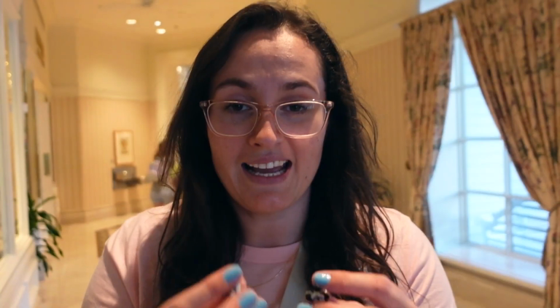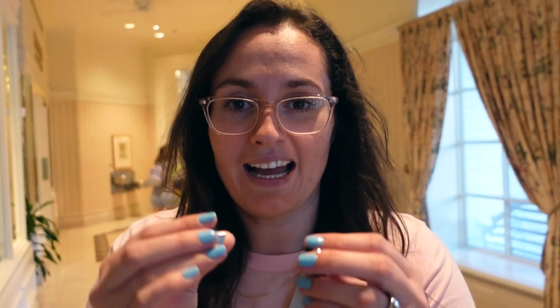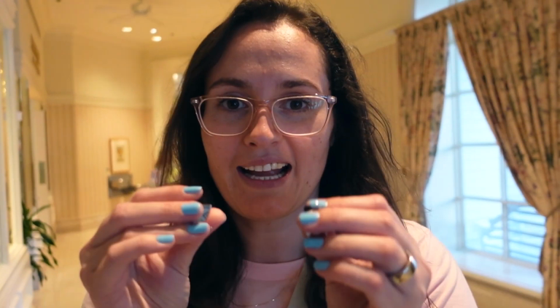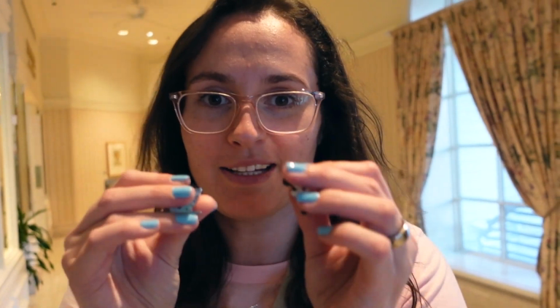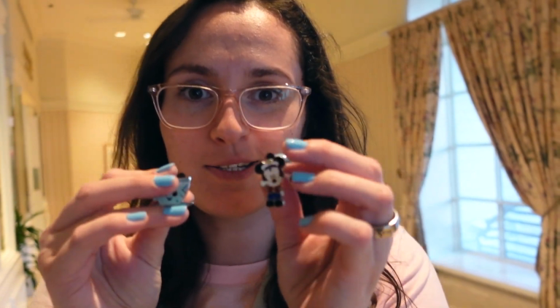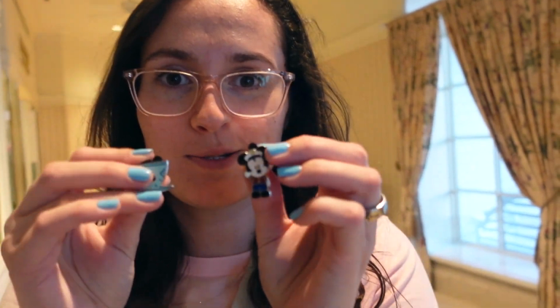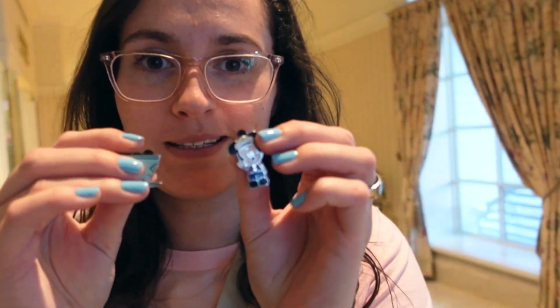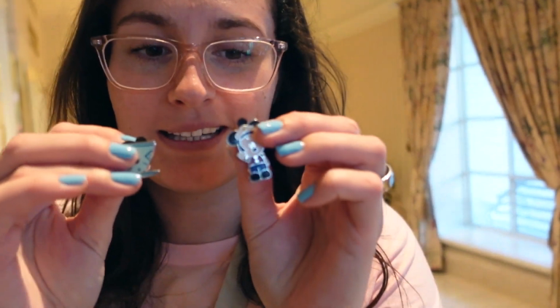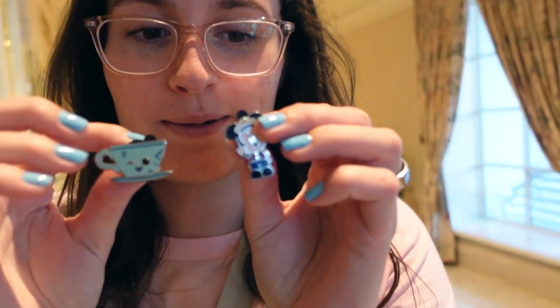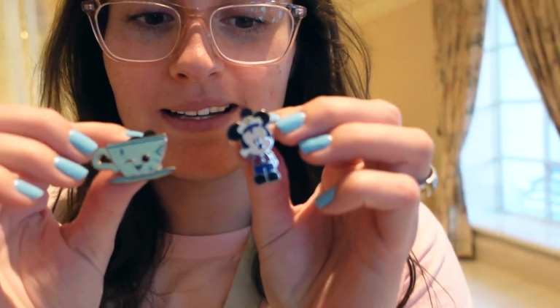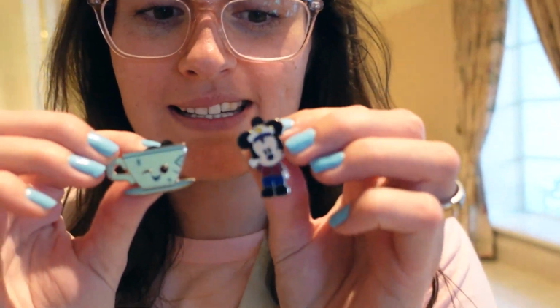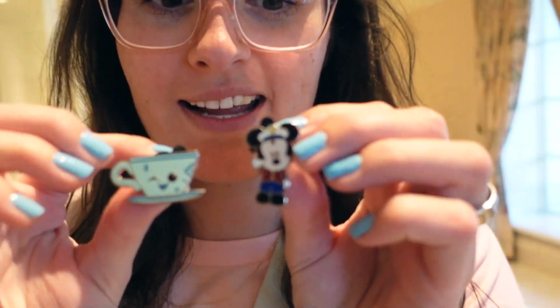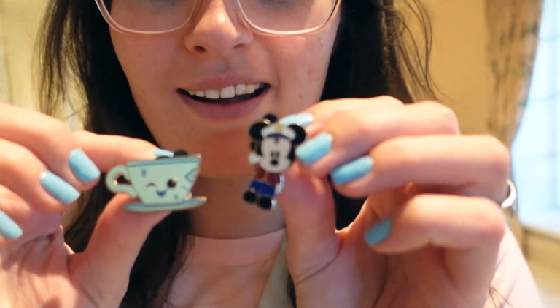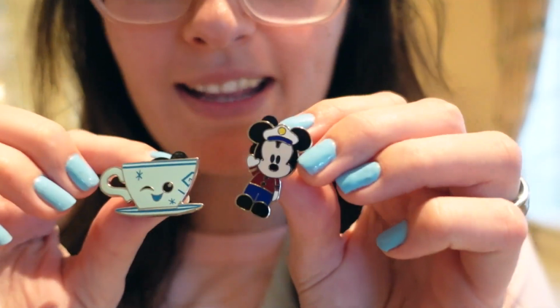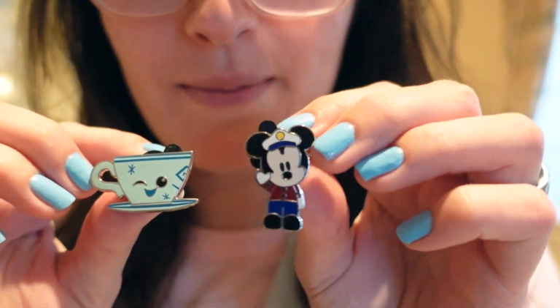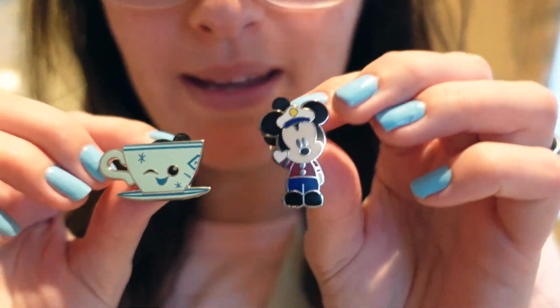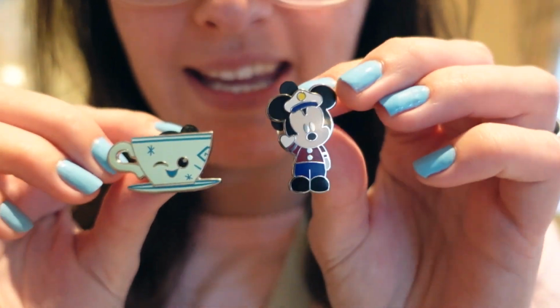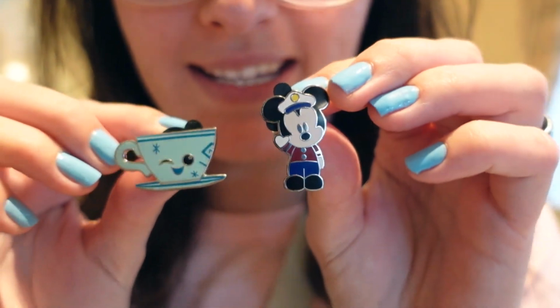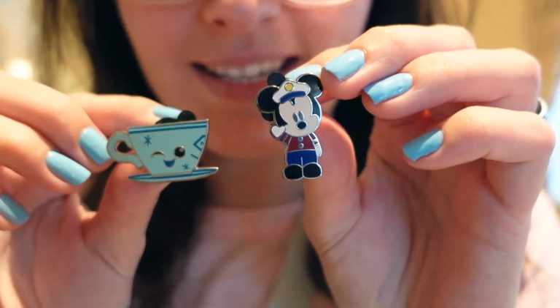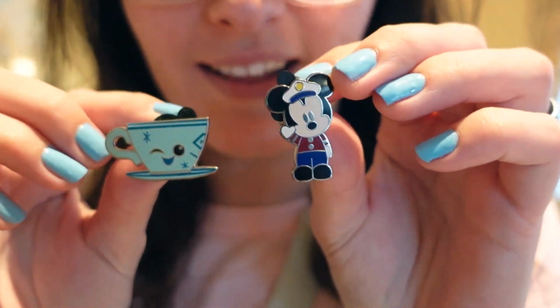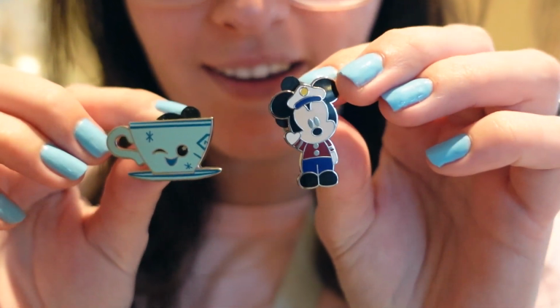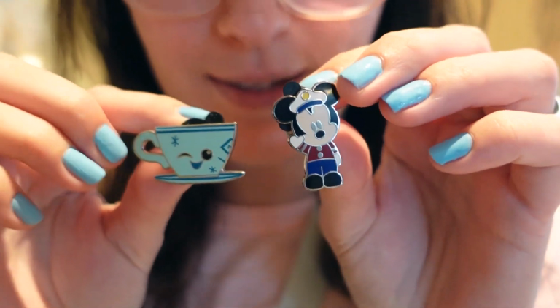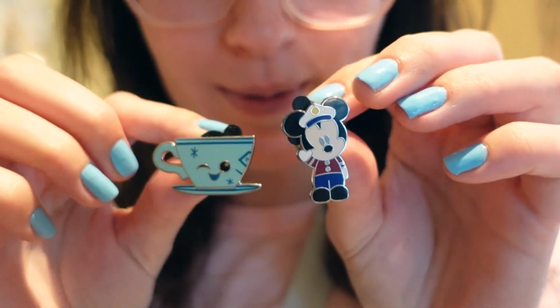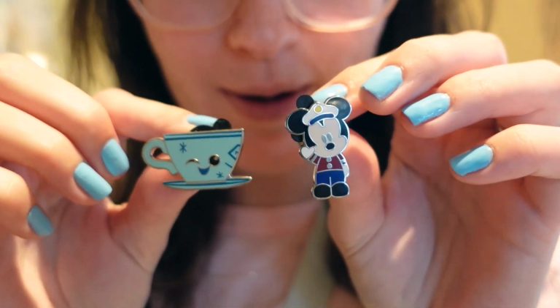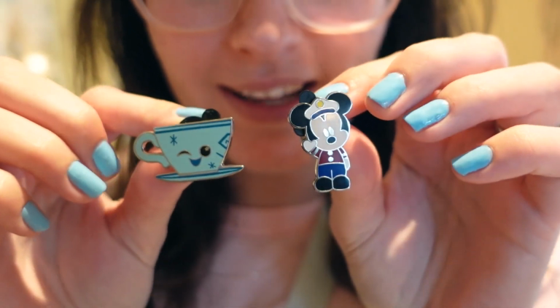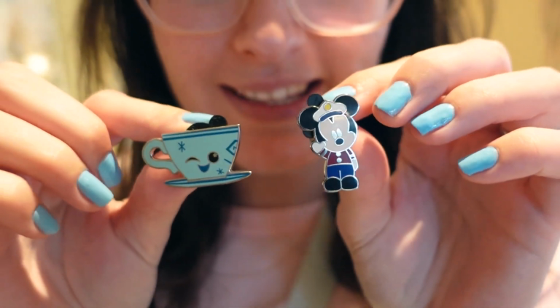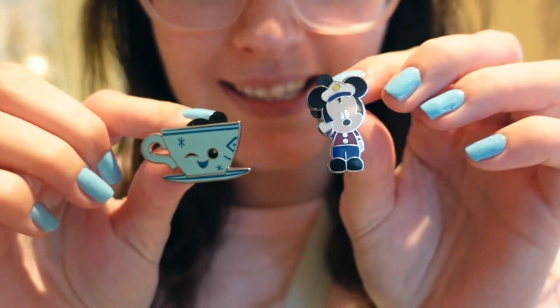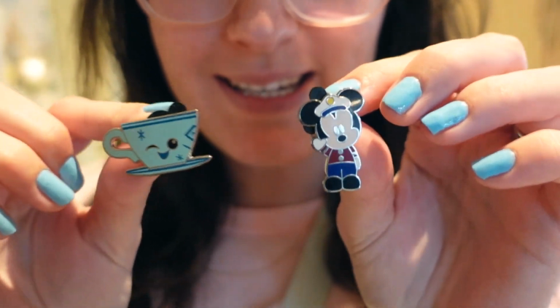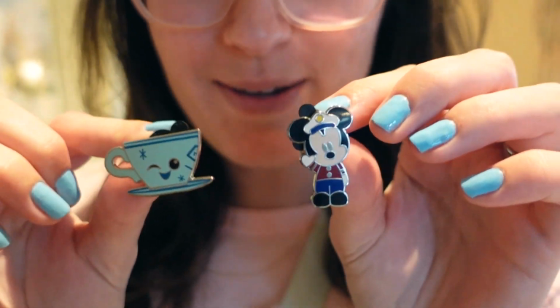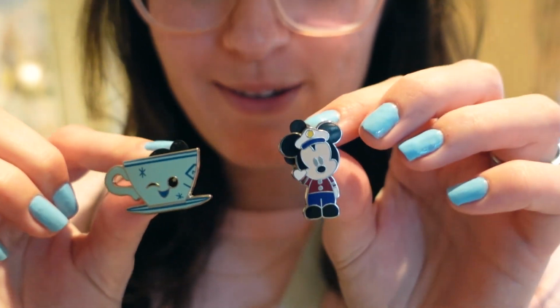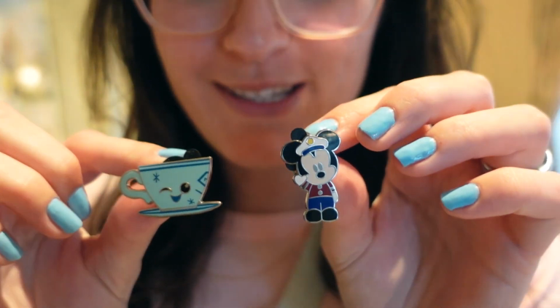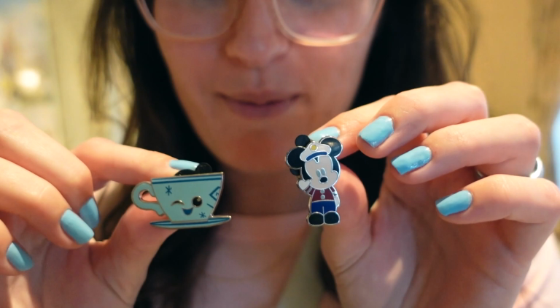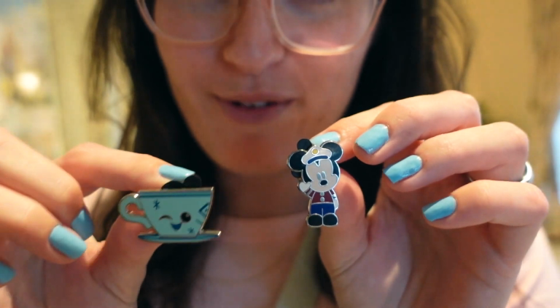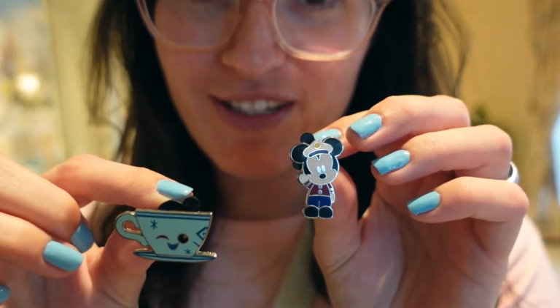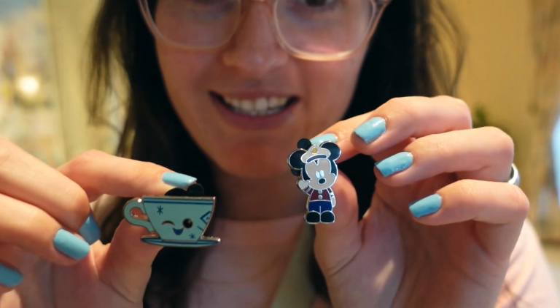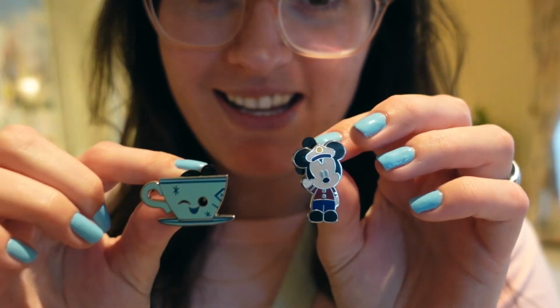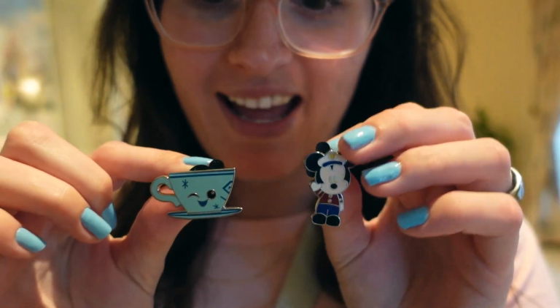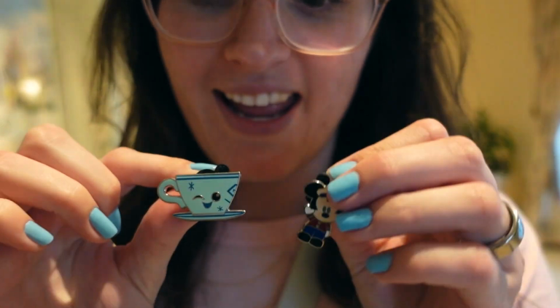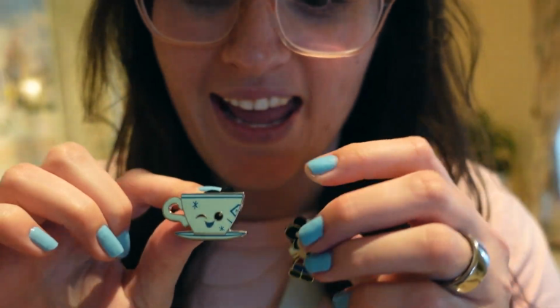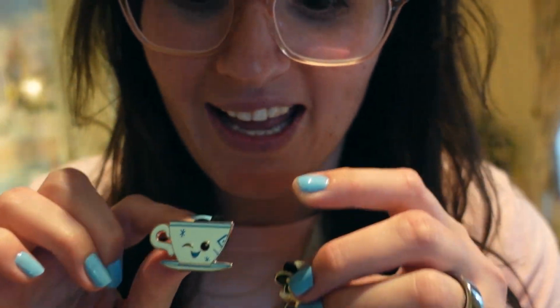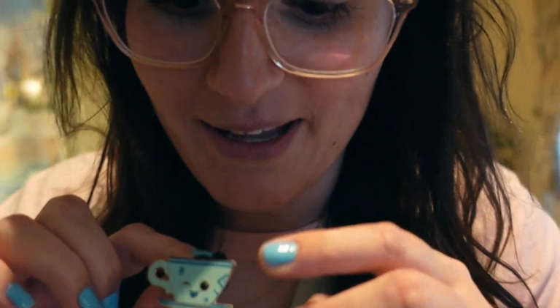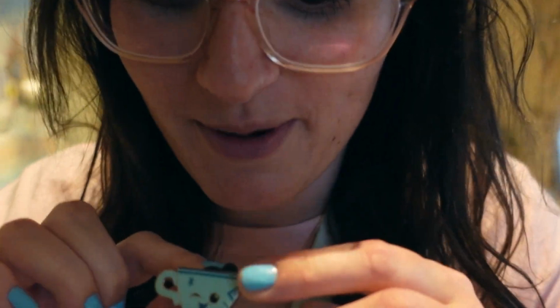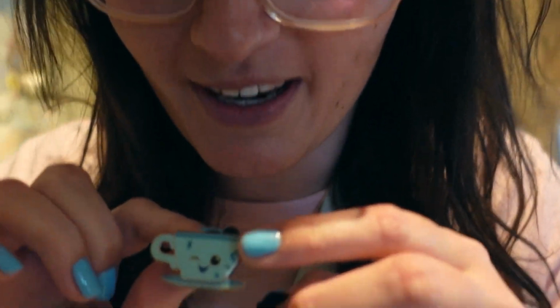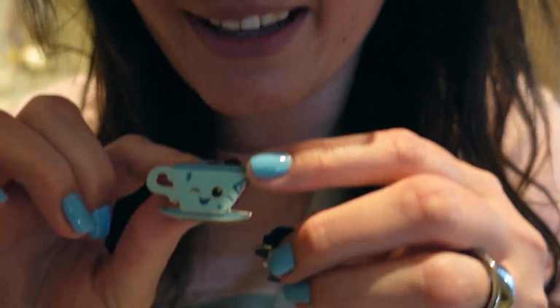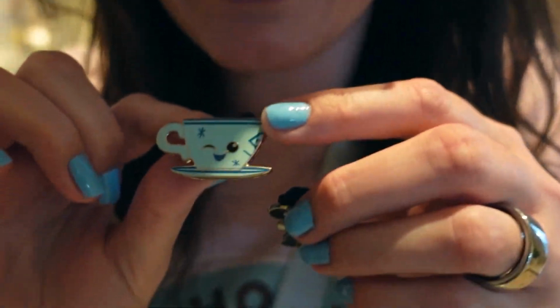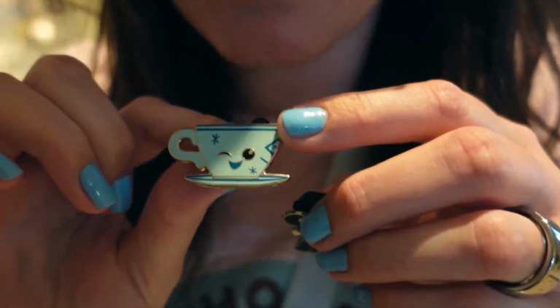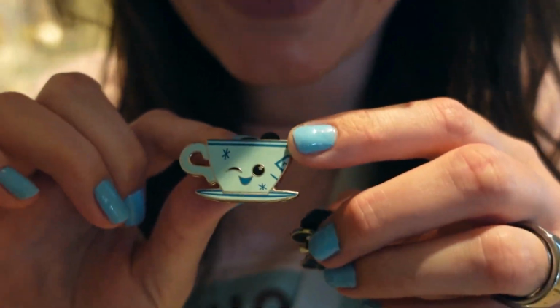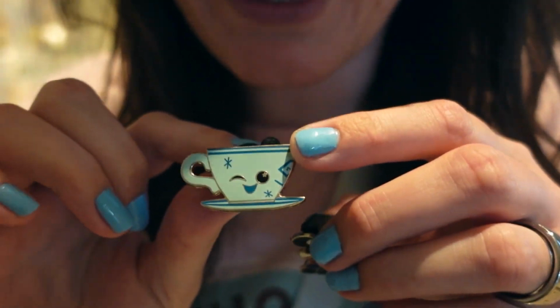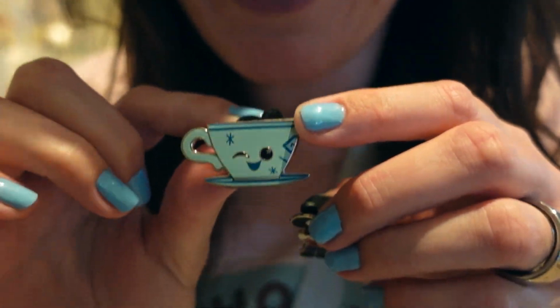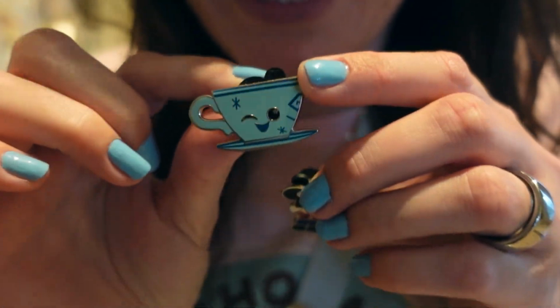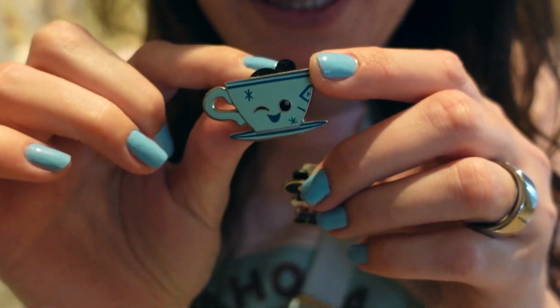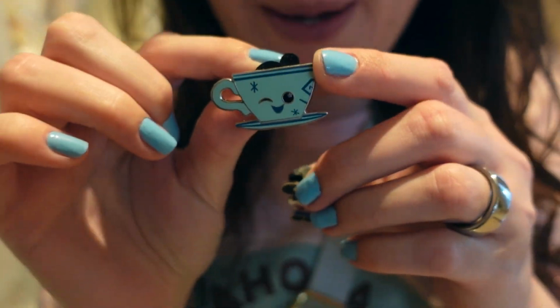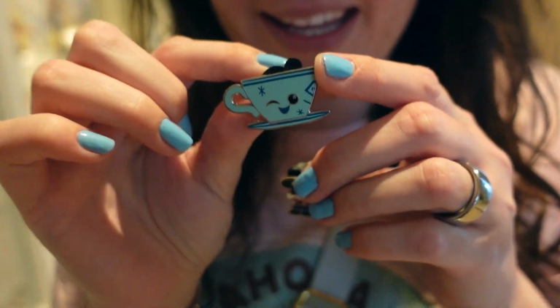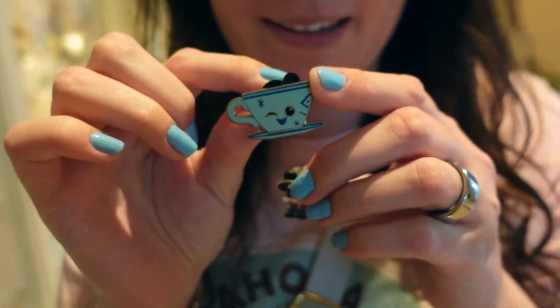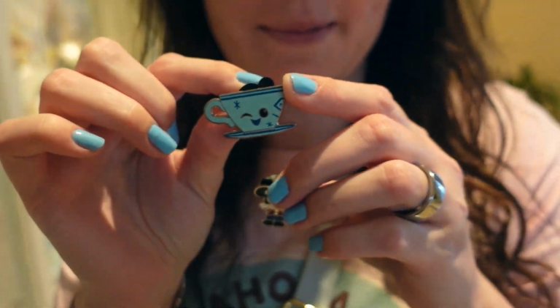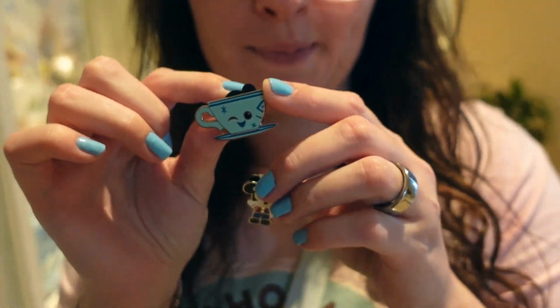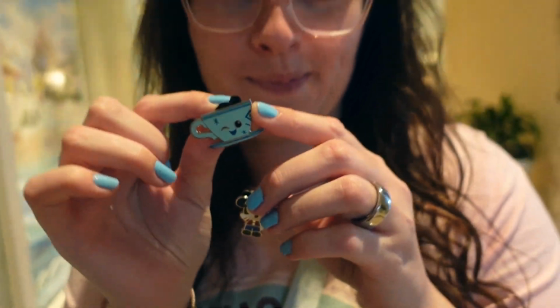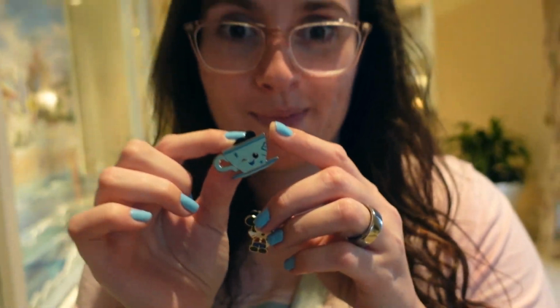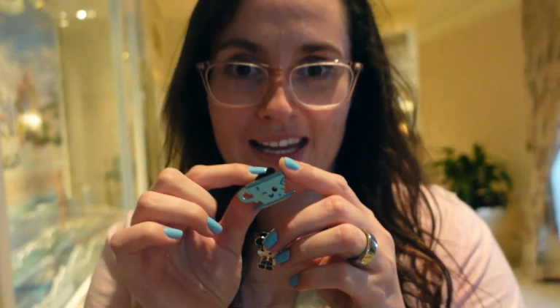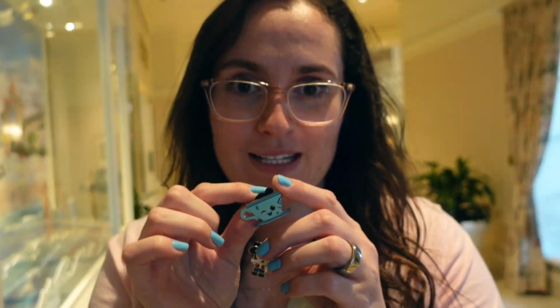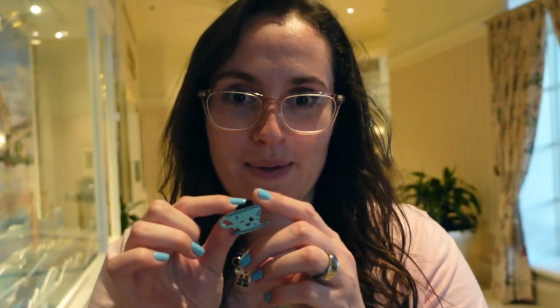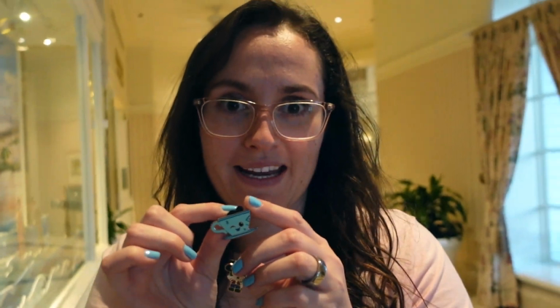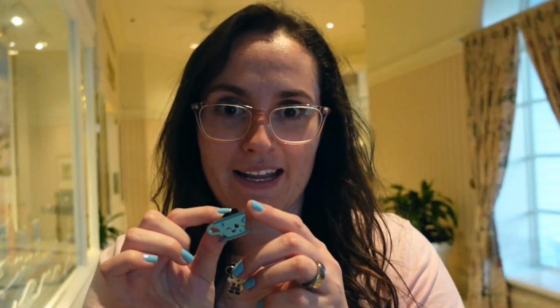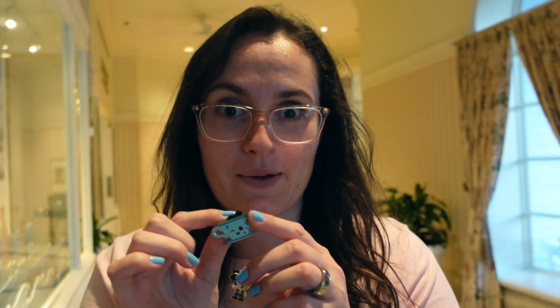I got two little ones. I got the Mickey sailor because we're going on the Disney cruise — how perfect is that? And then we got a little teacup that's winking at you.